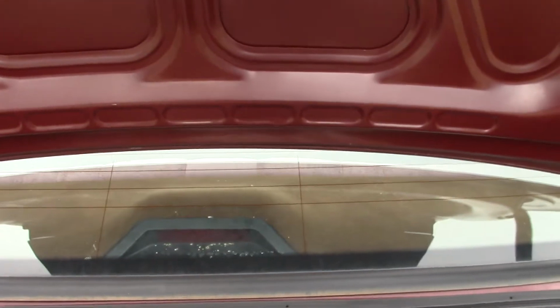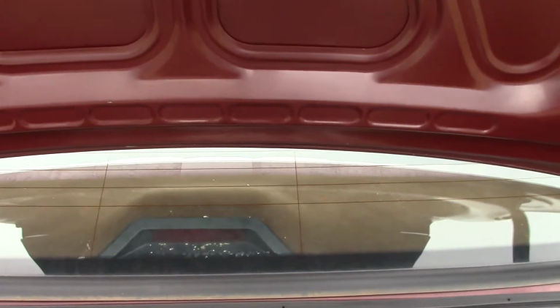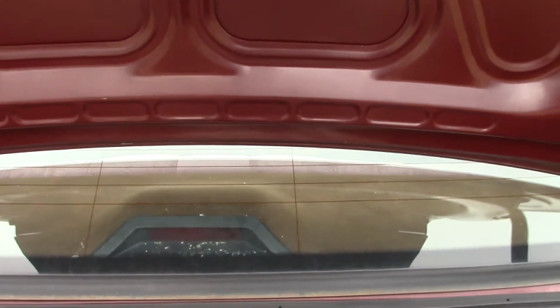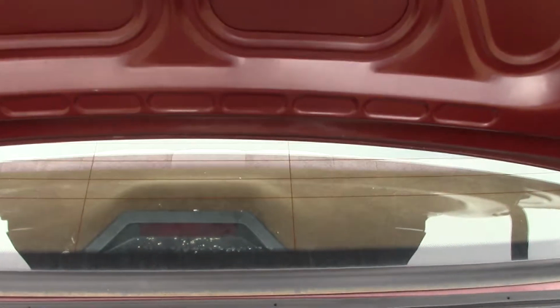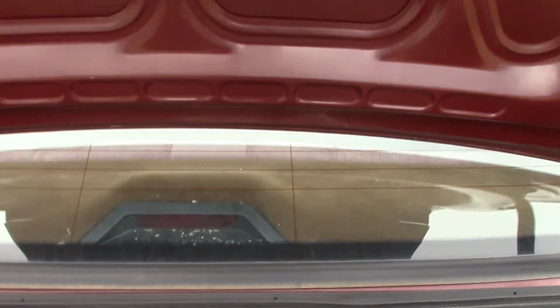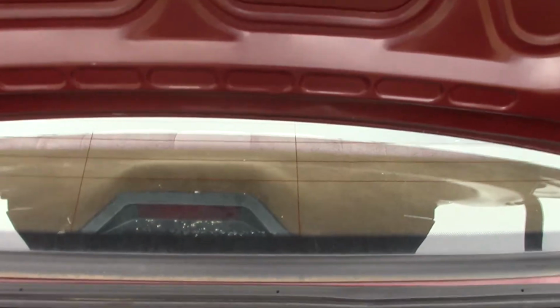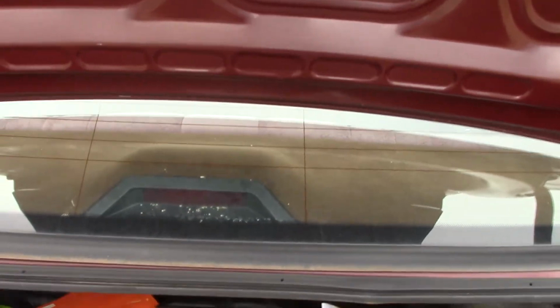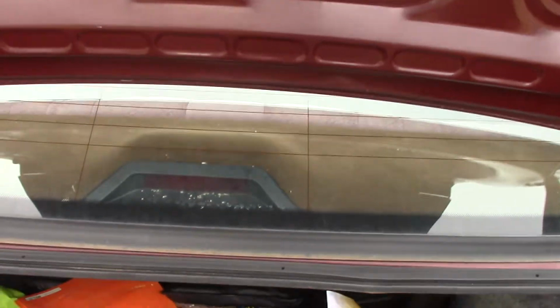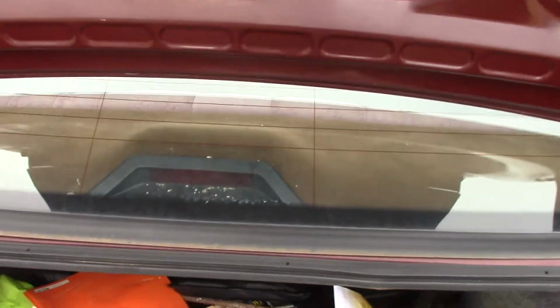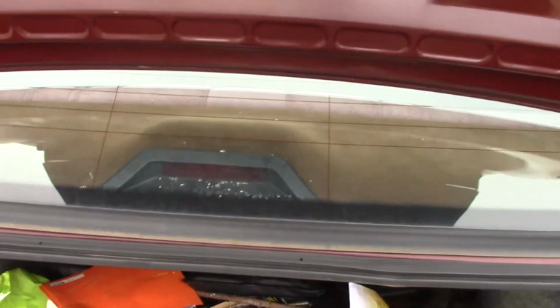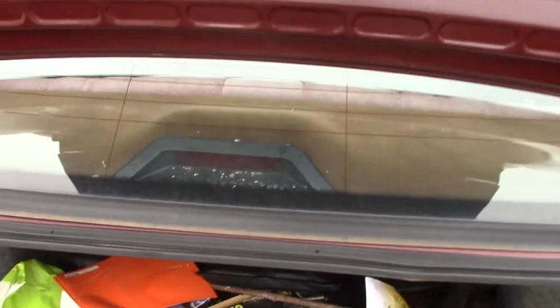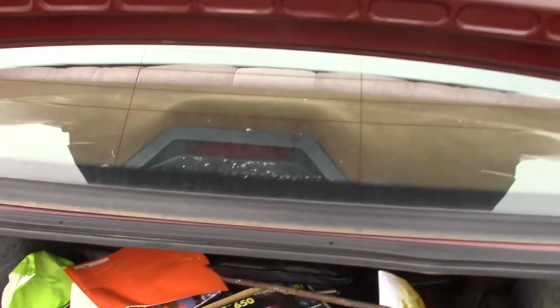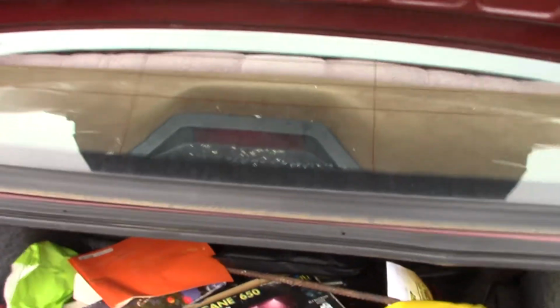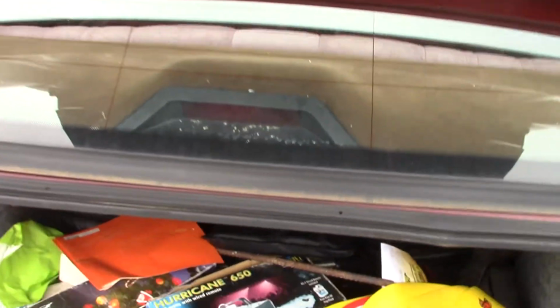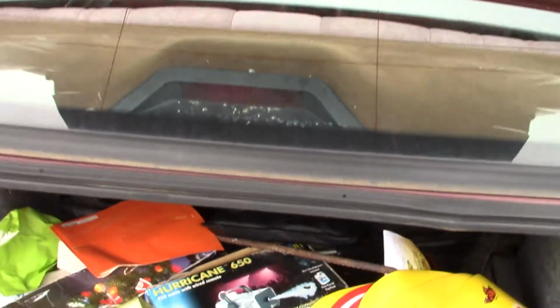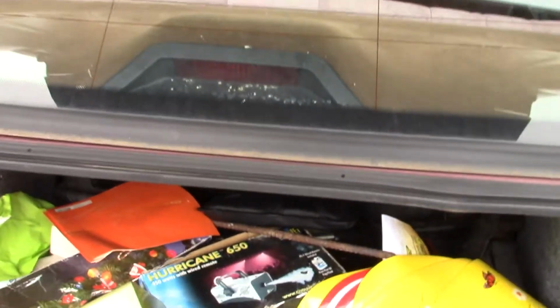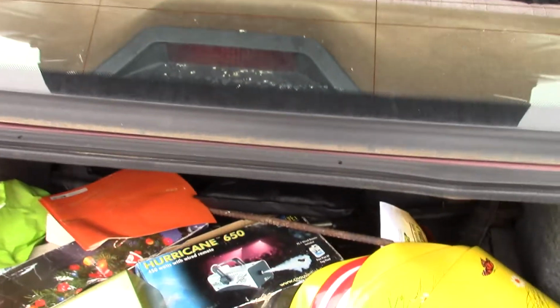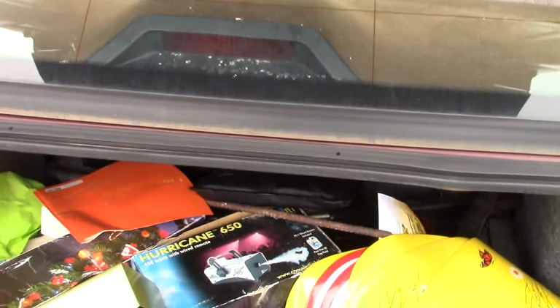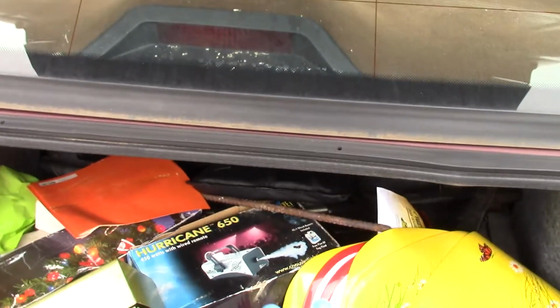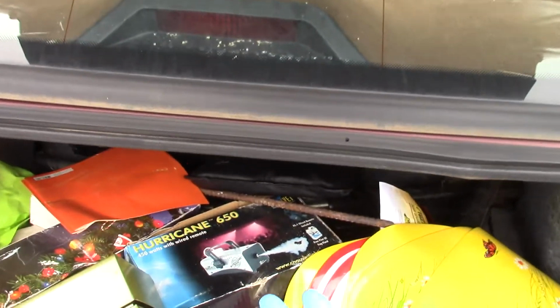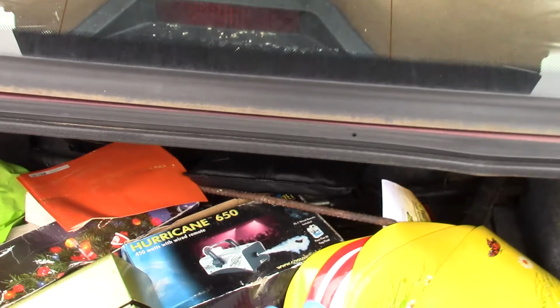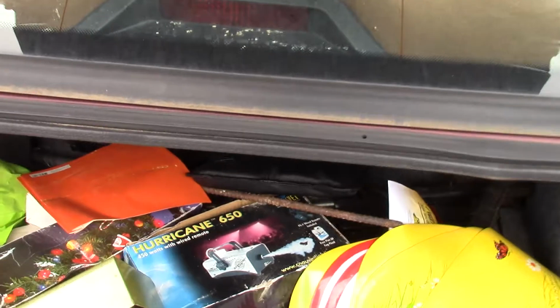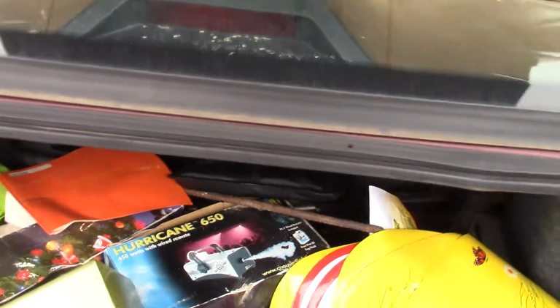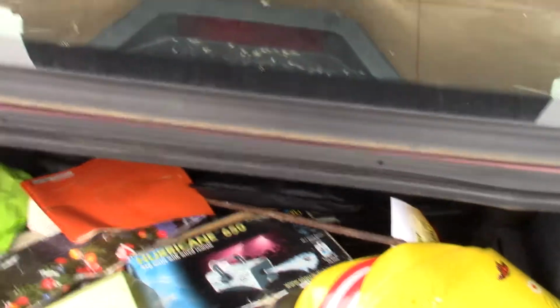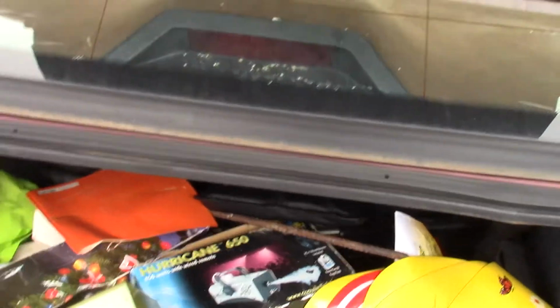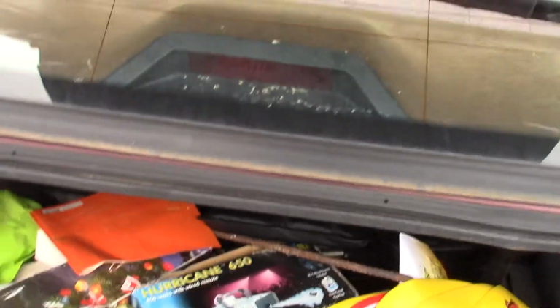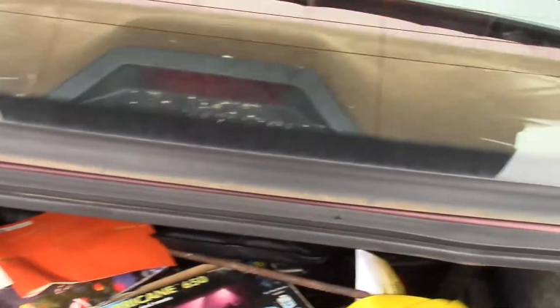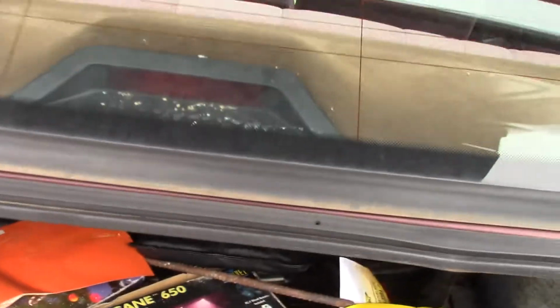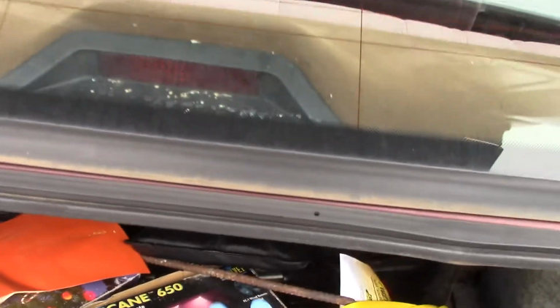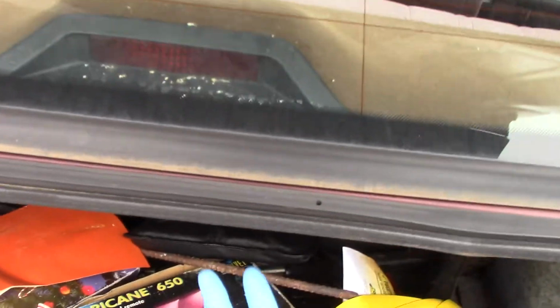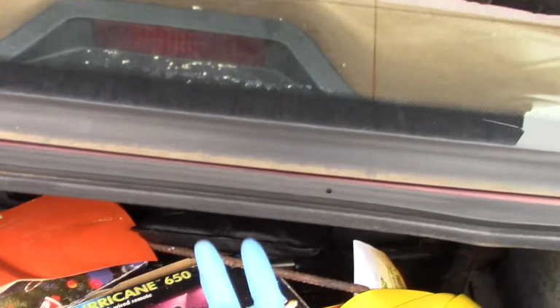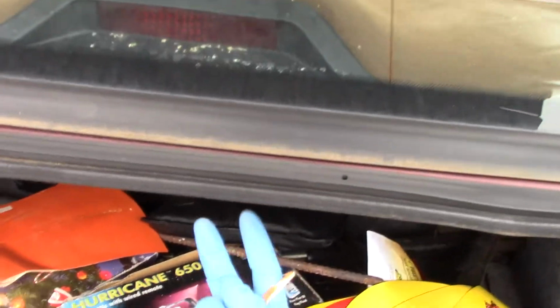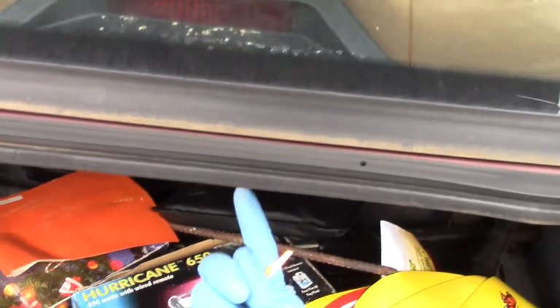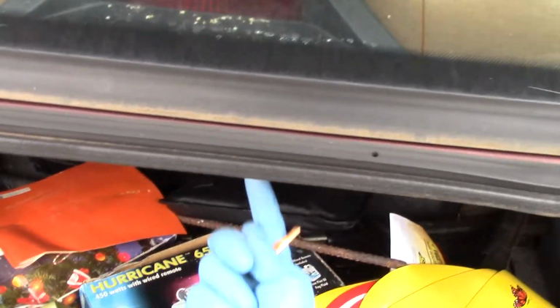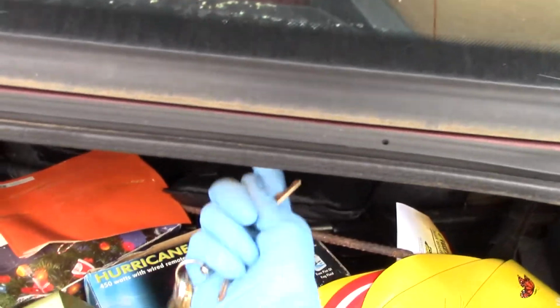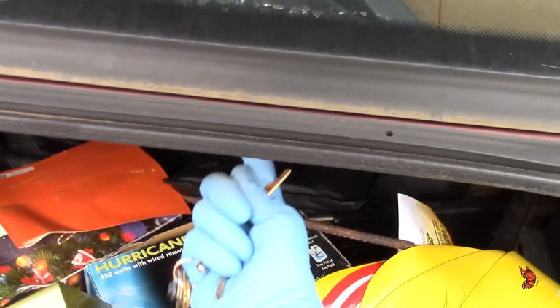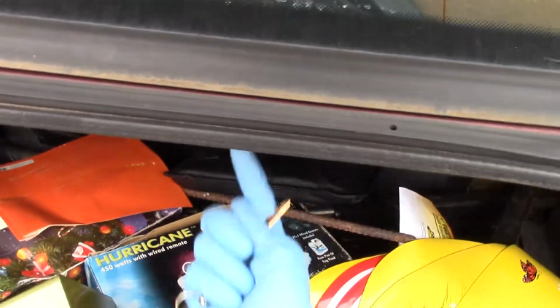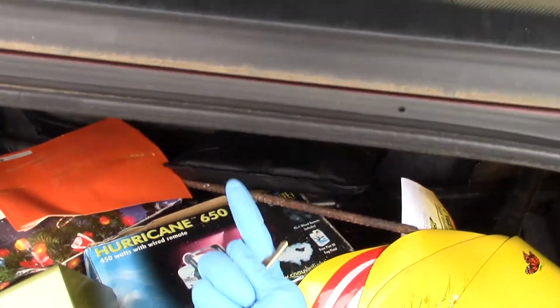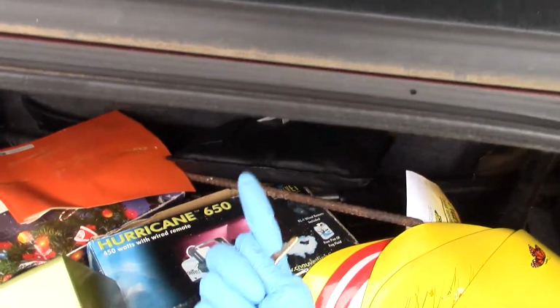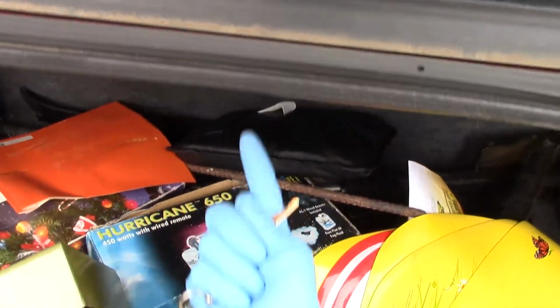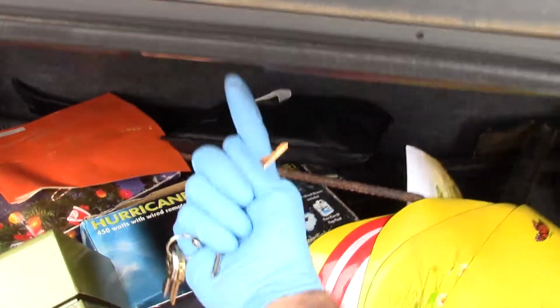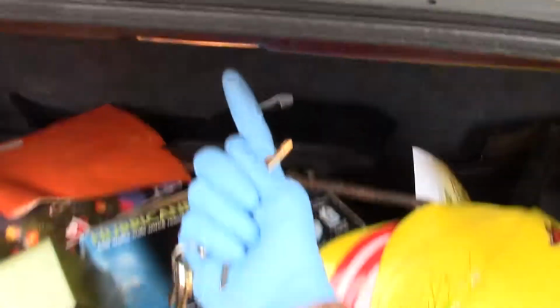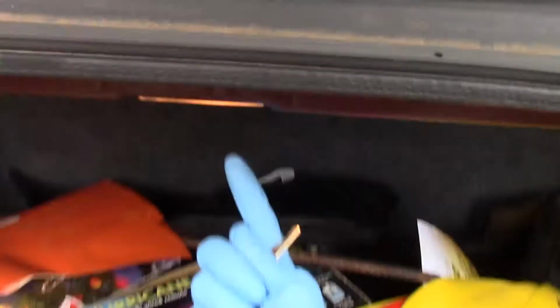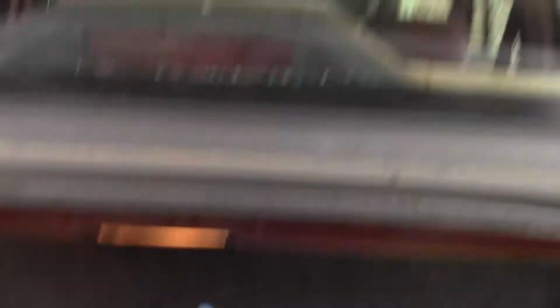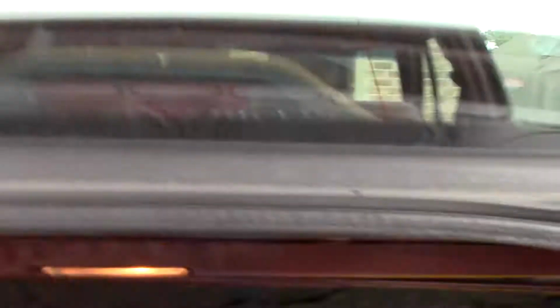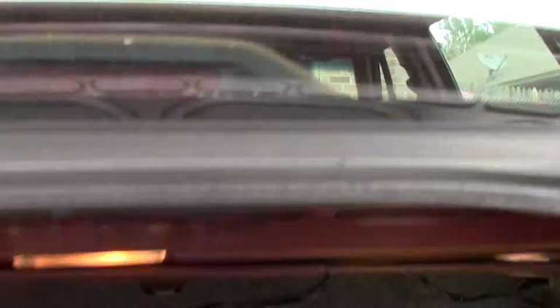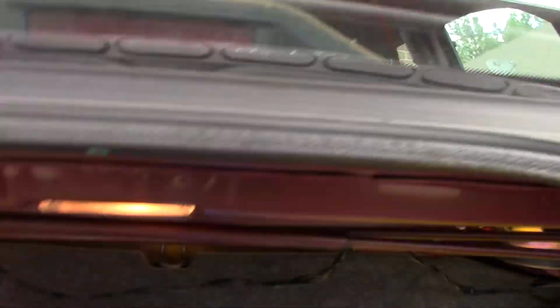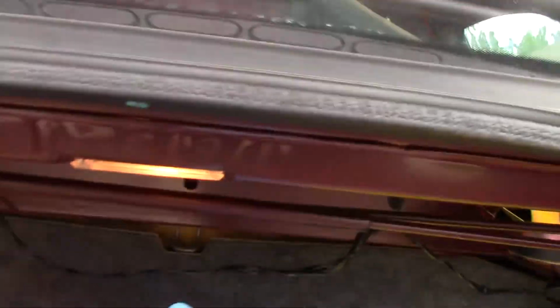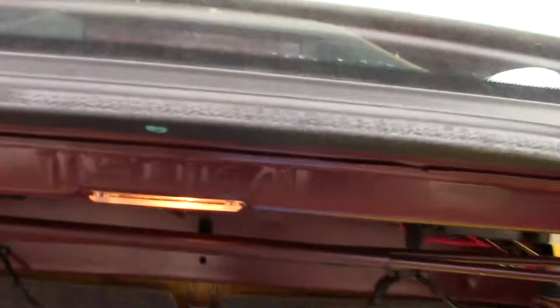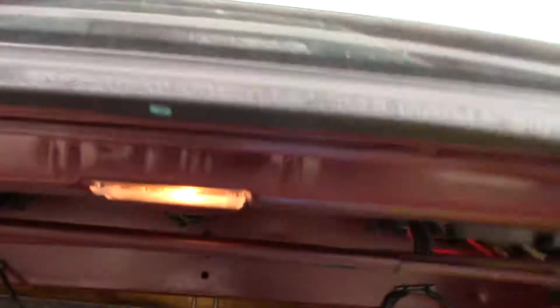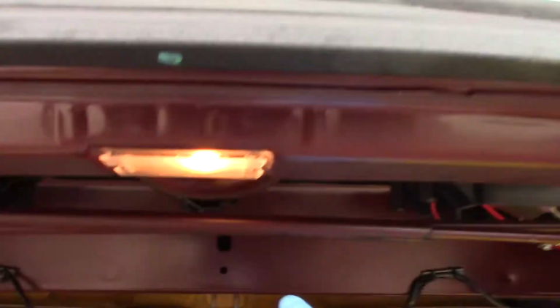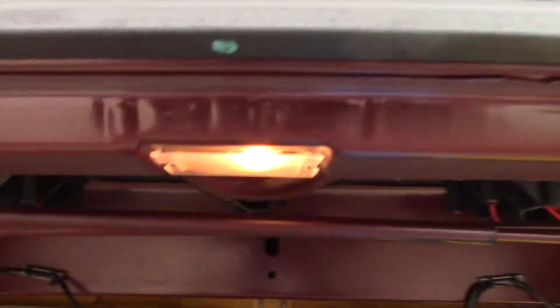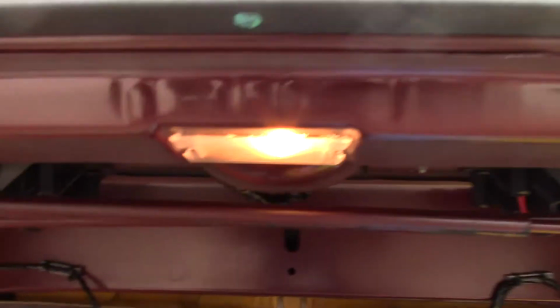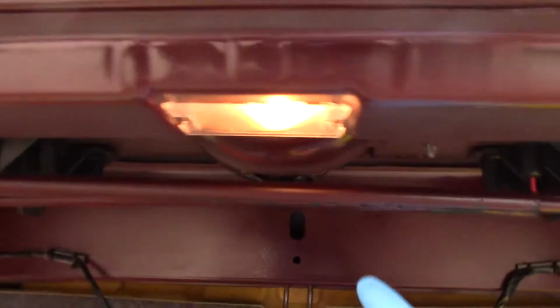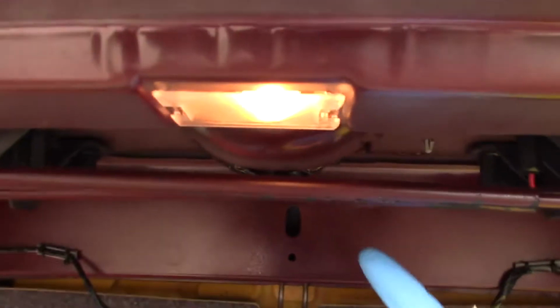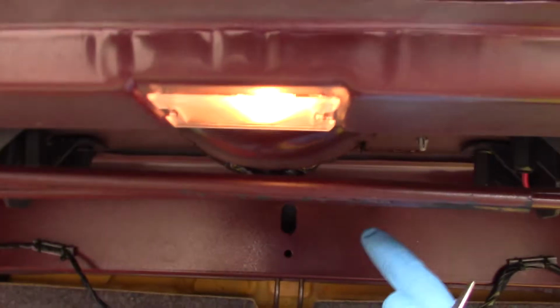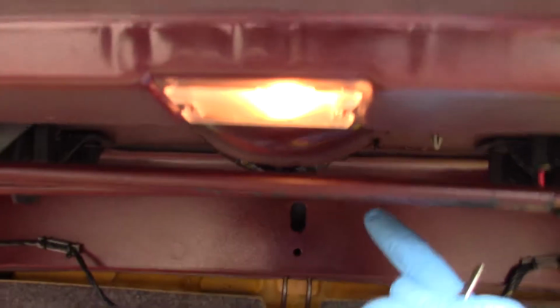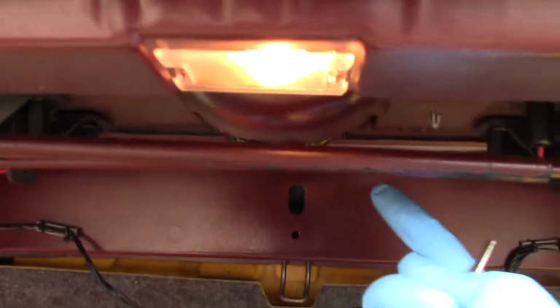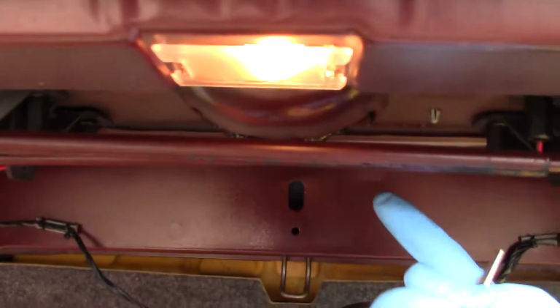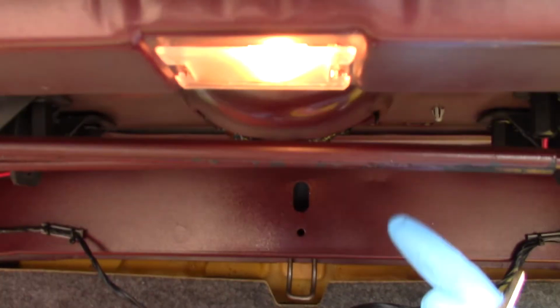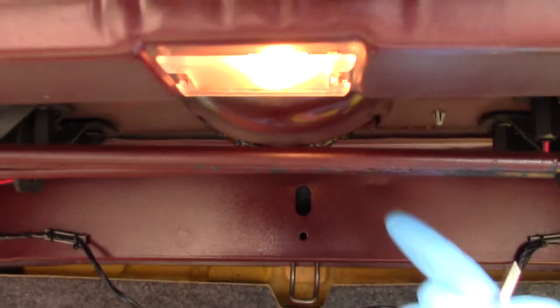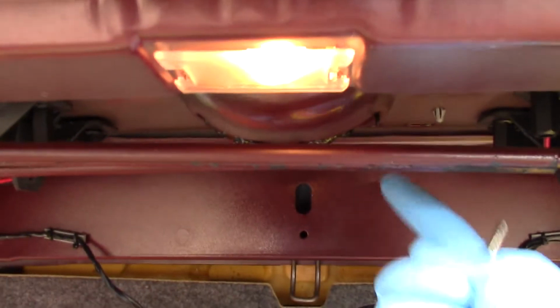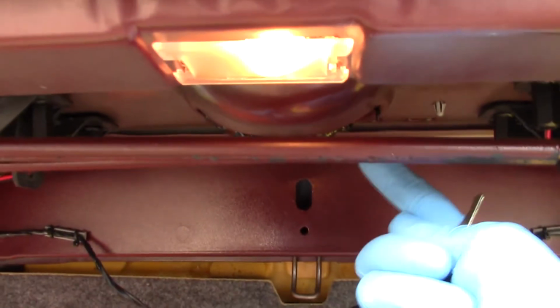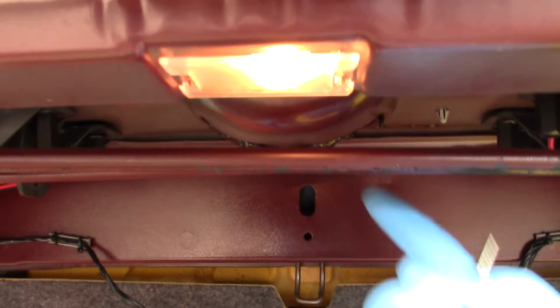When you raise your trunk, the taillight is really up in here.